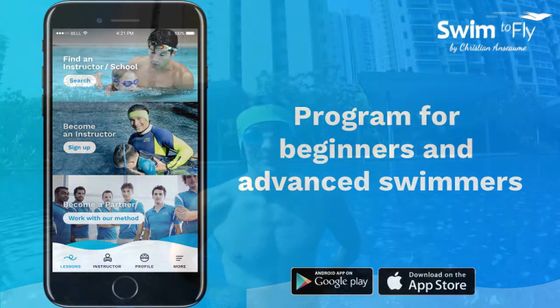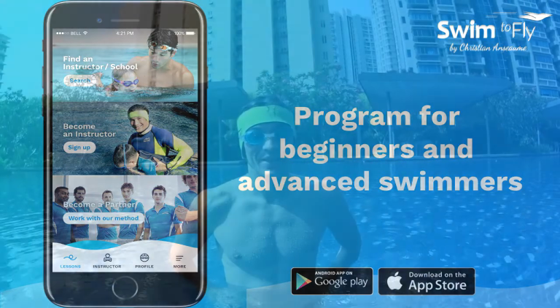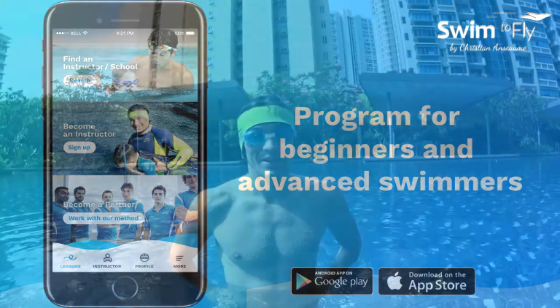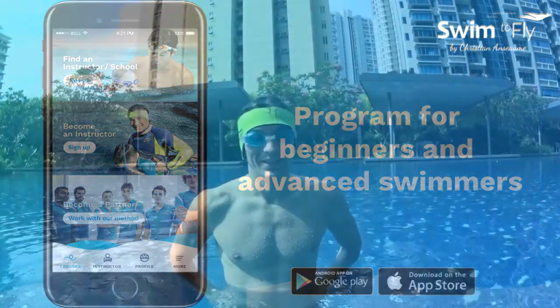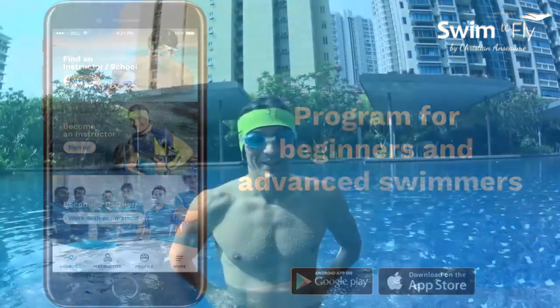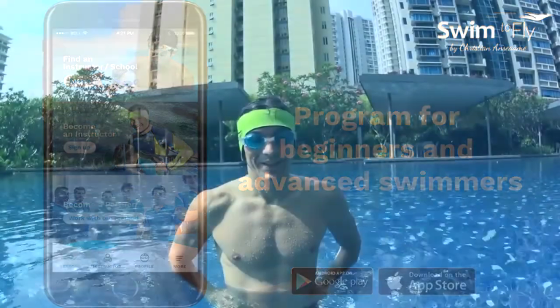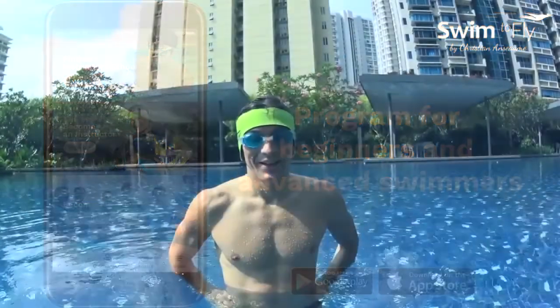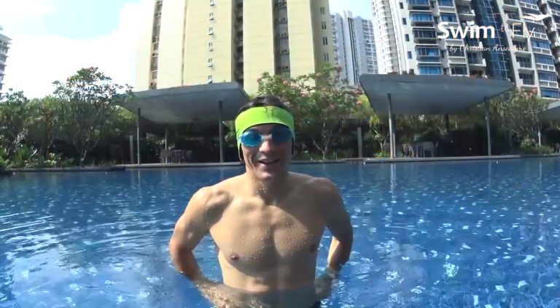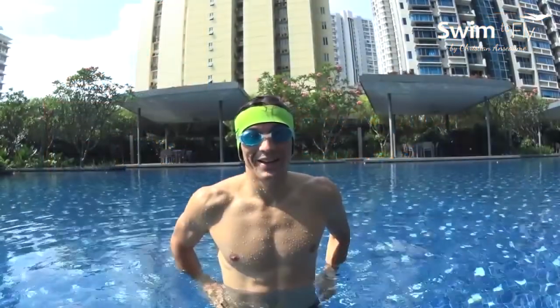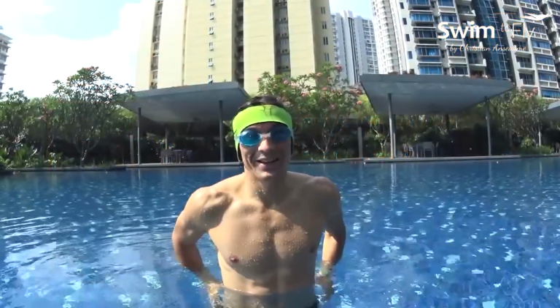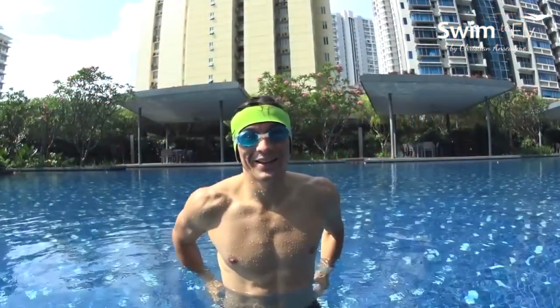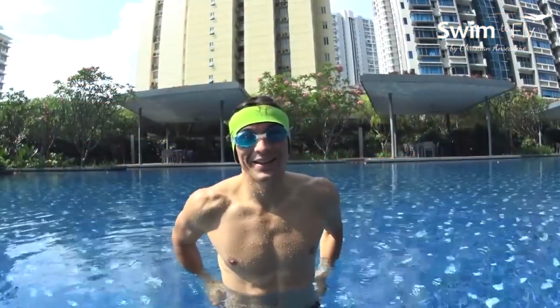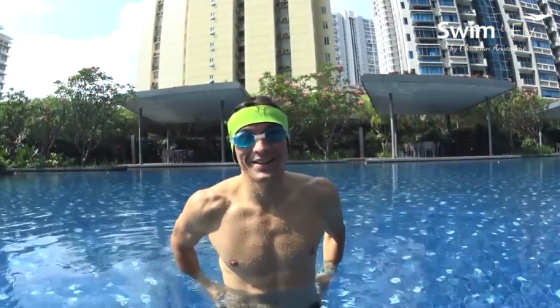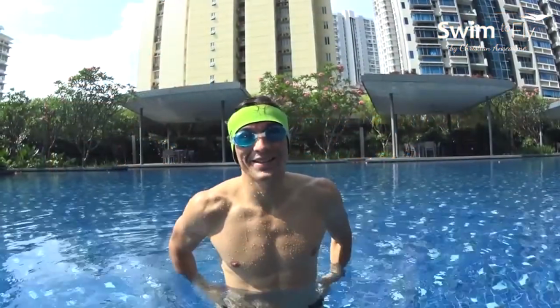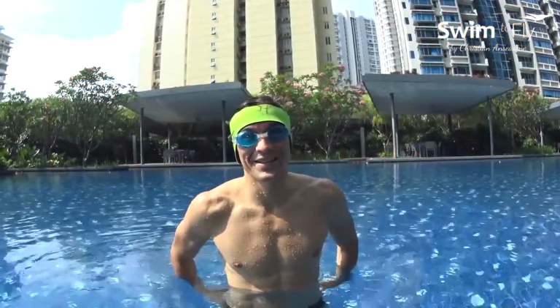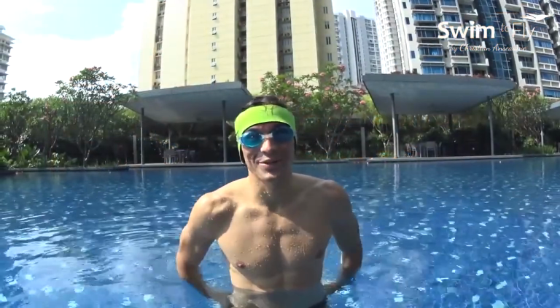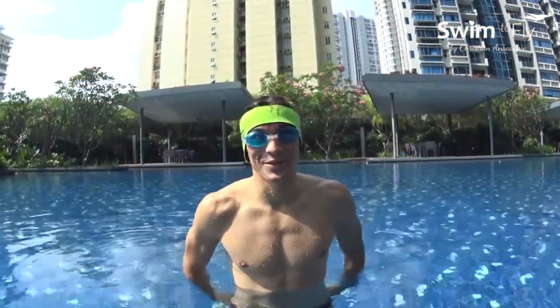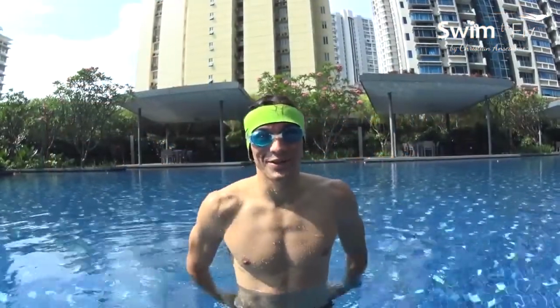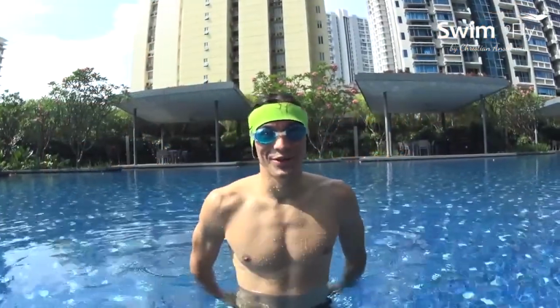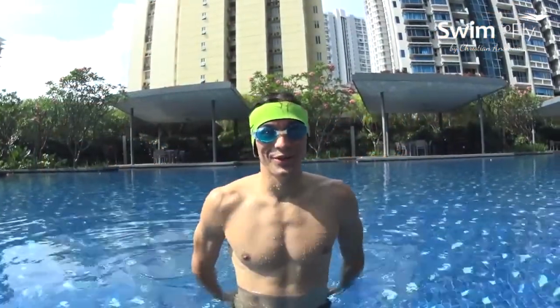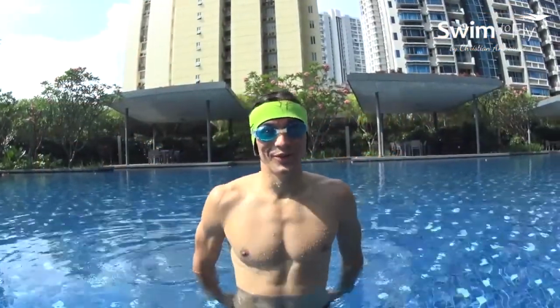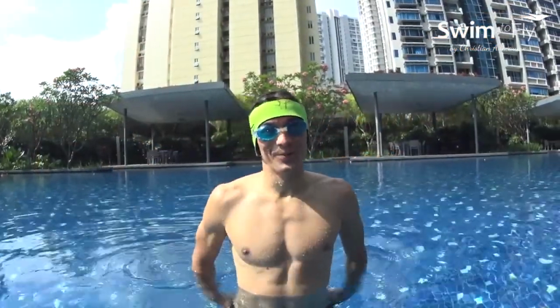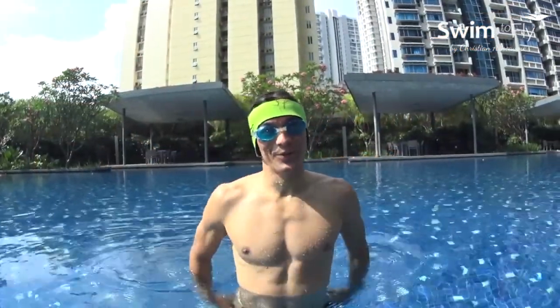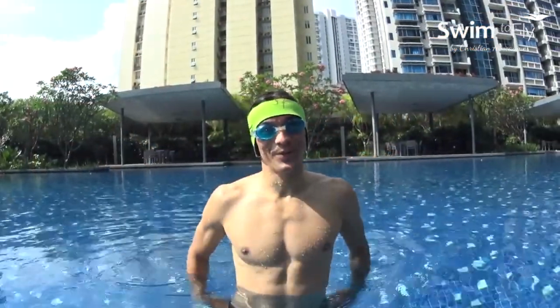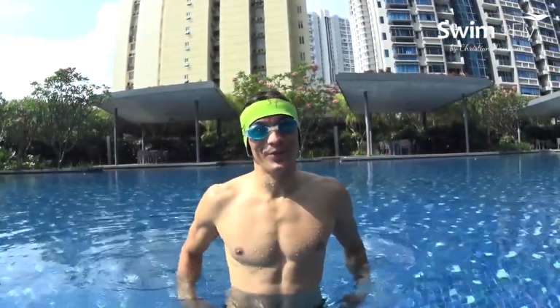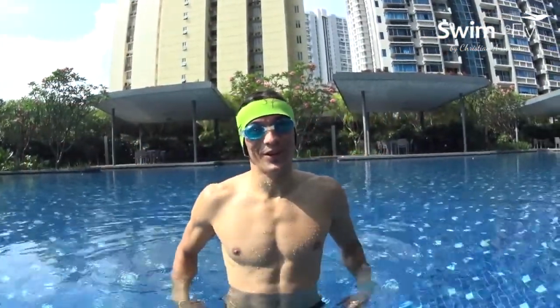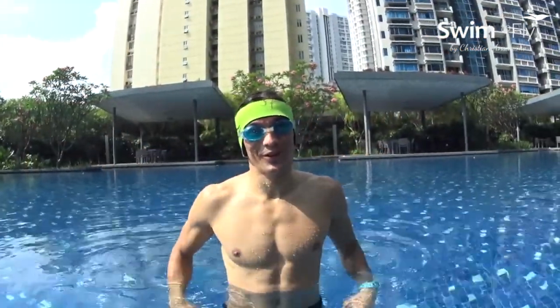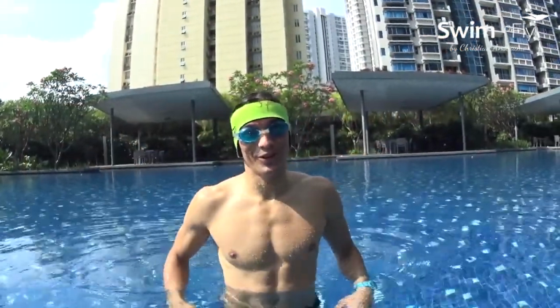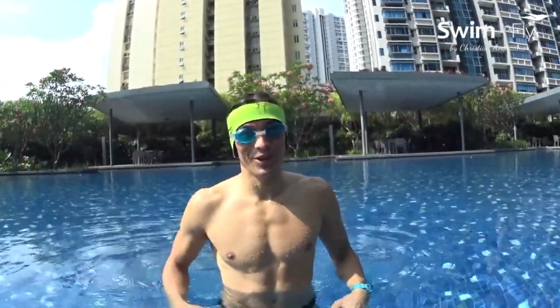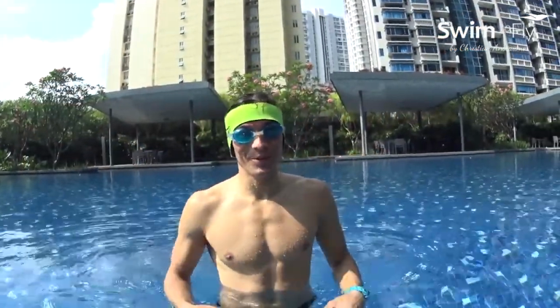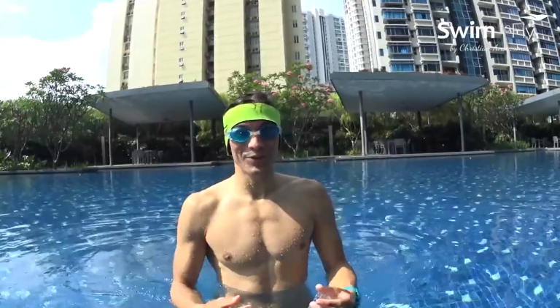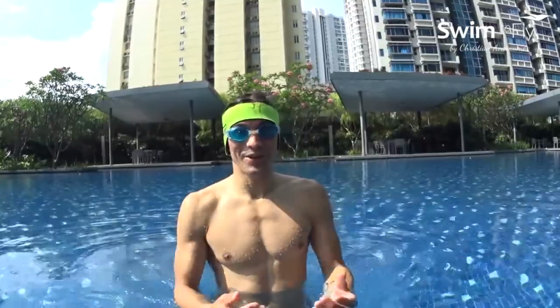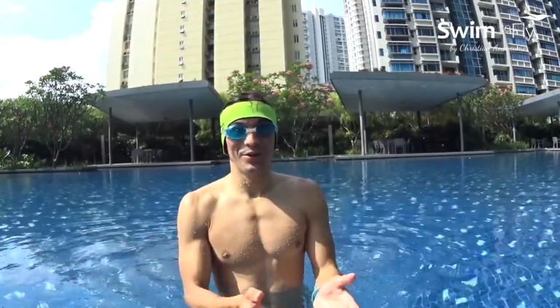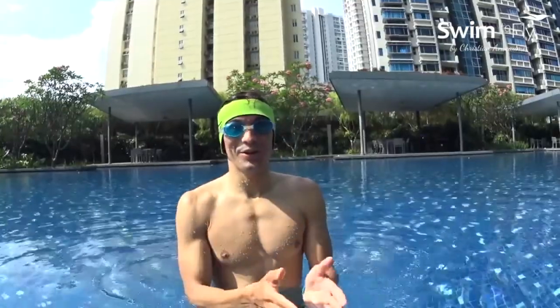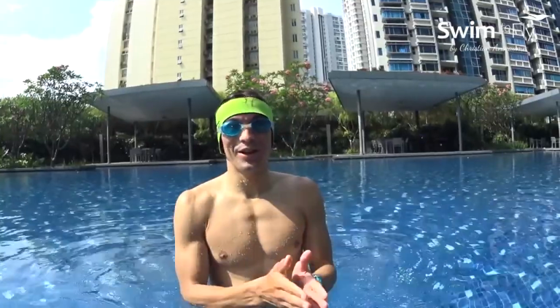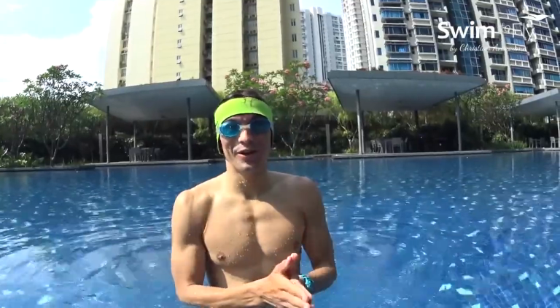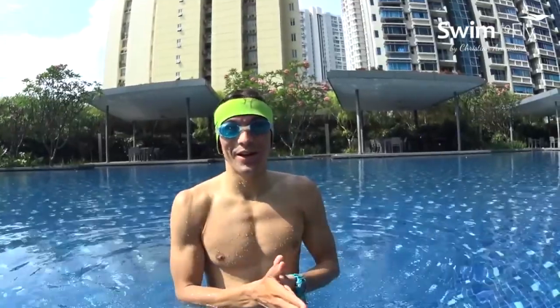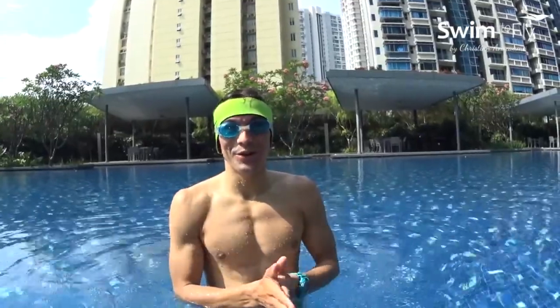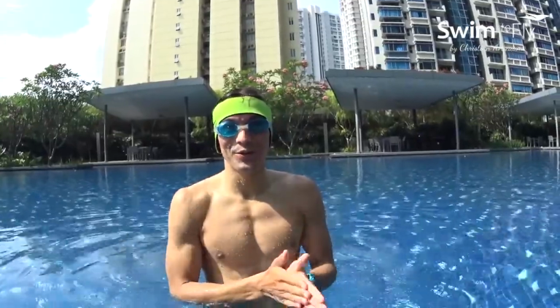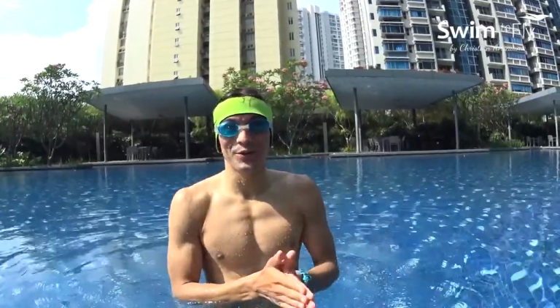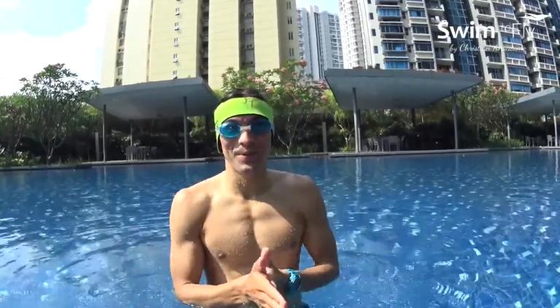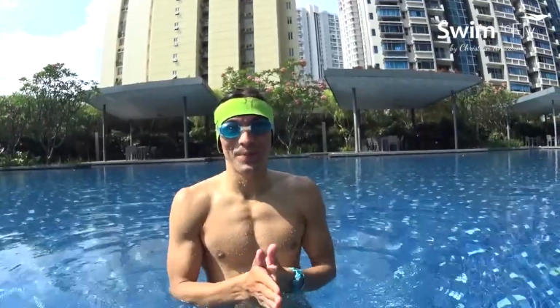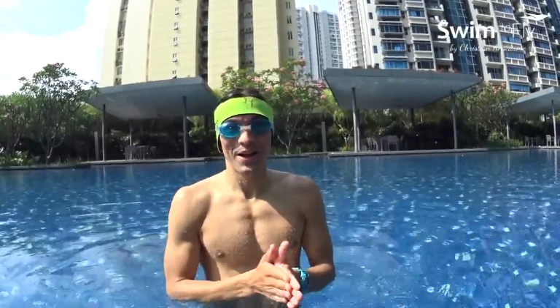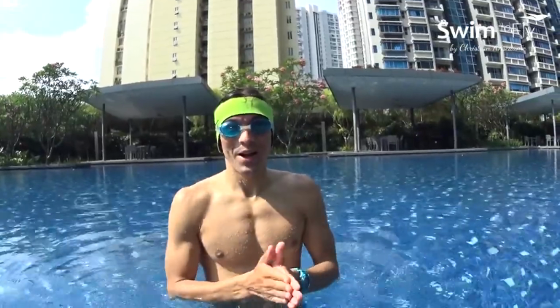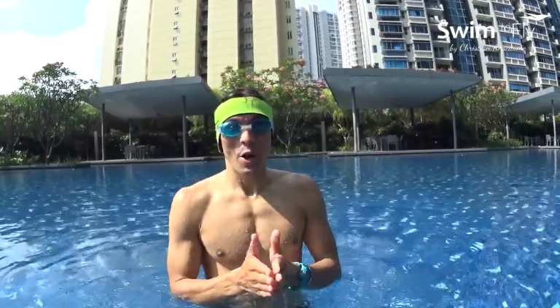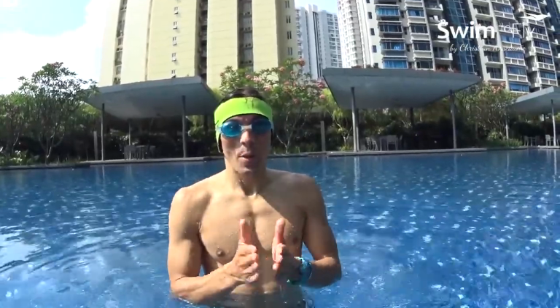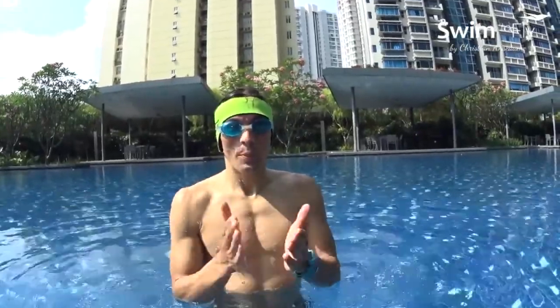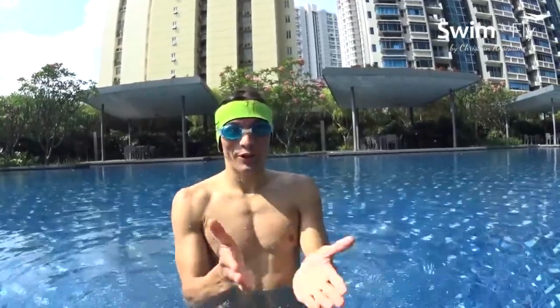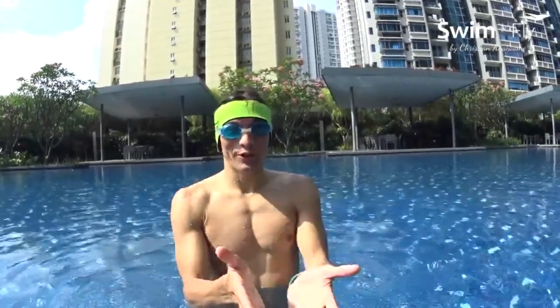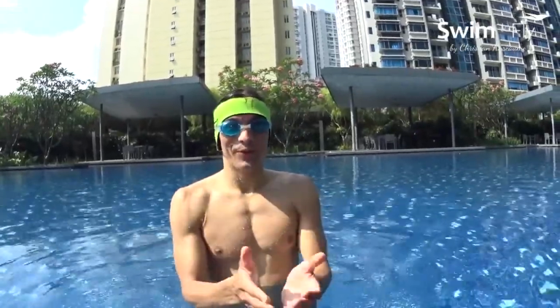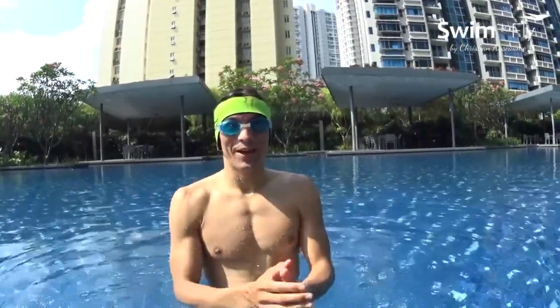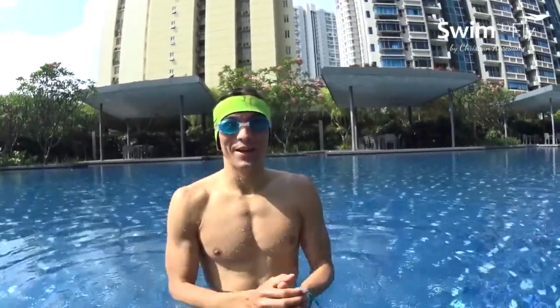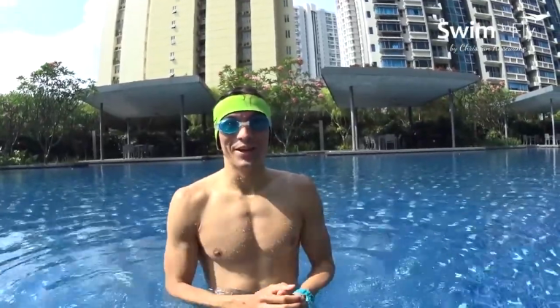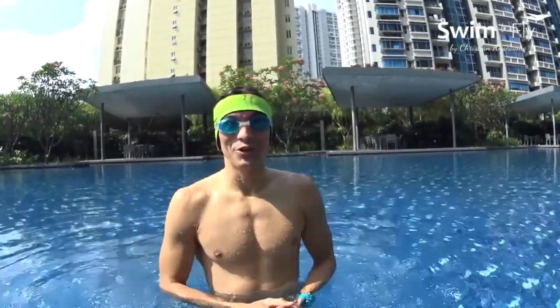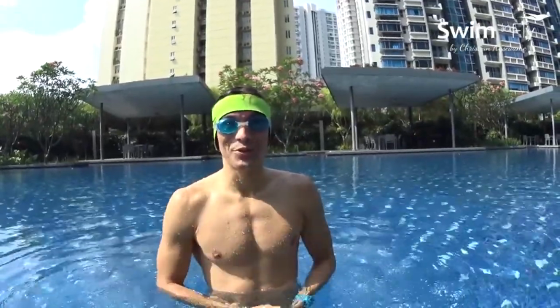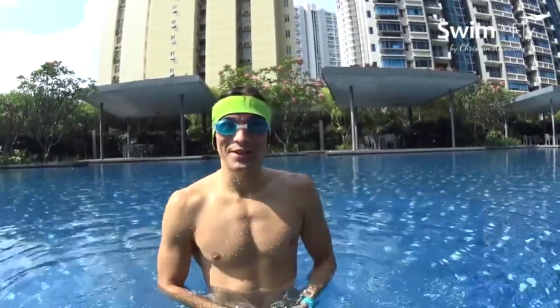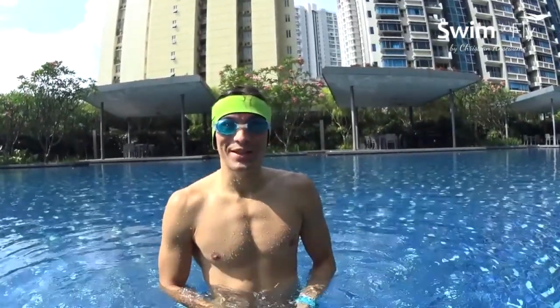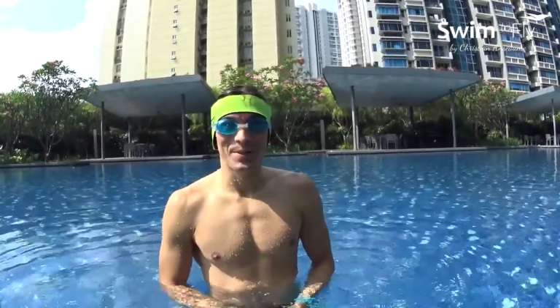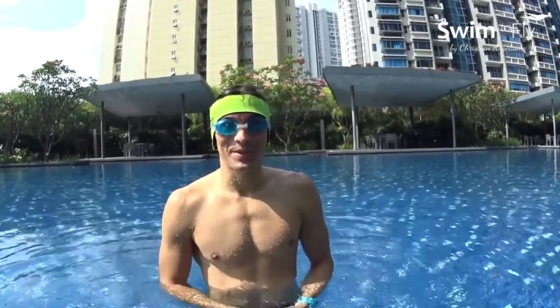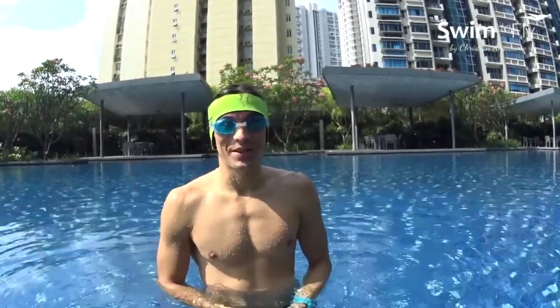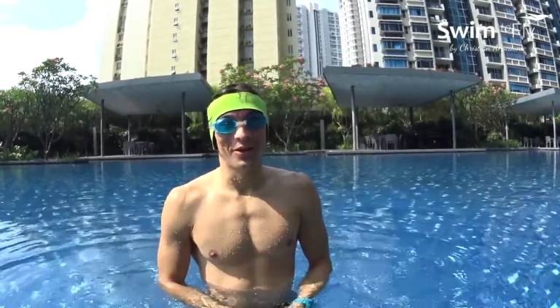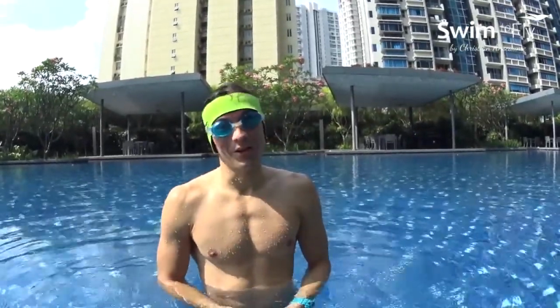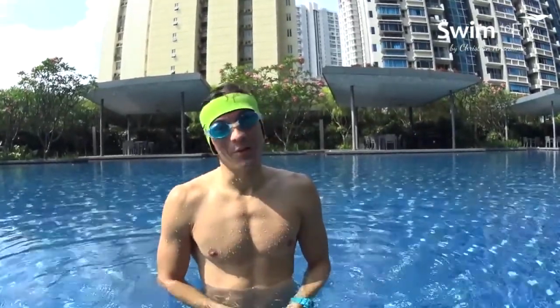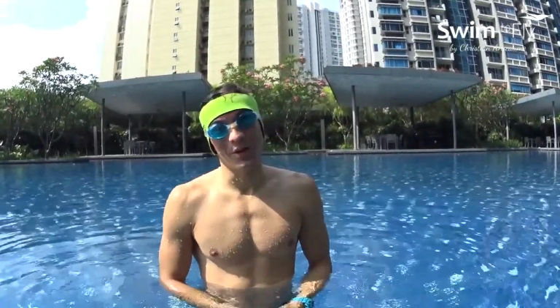Hello, this is Christian from swim2fly.com. Today we're gonna learn how to swim butterfly in three steps and only one lesson.